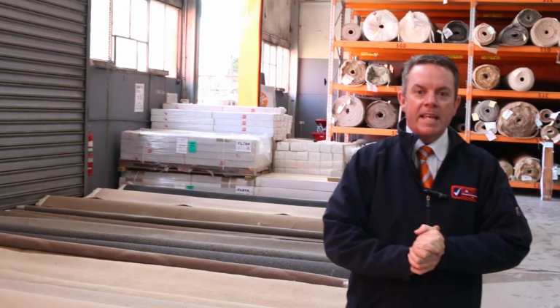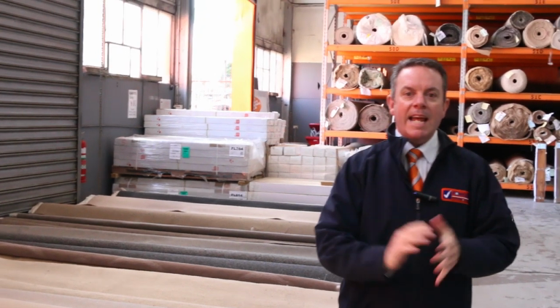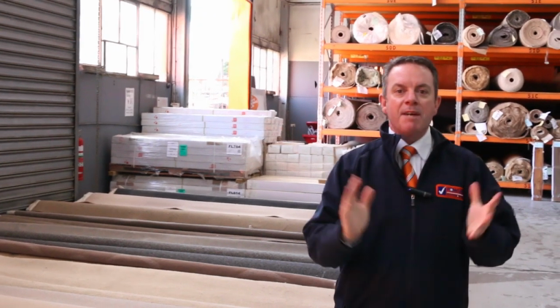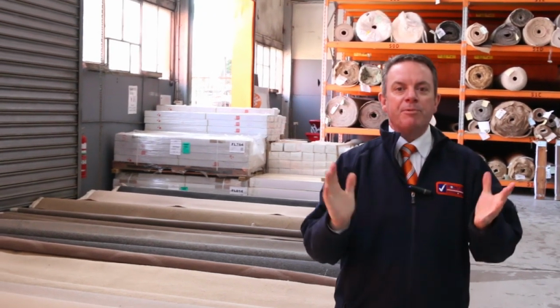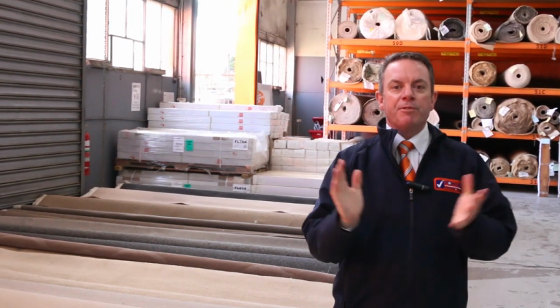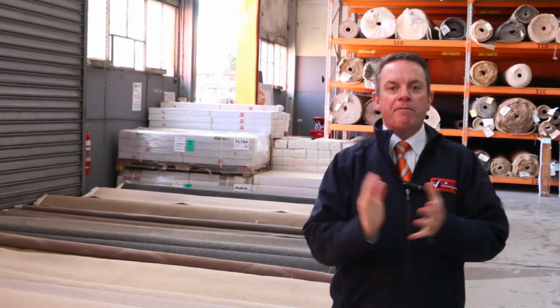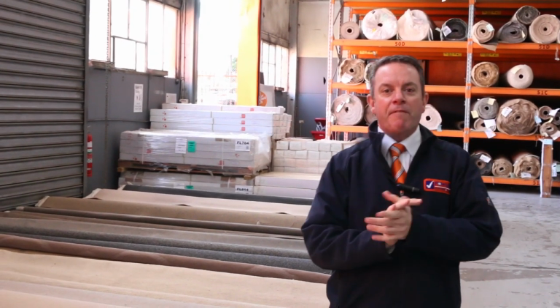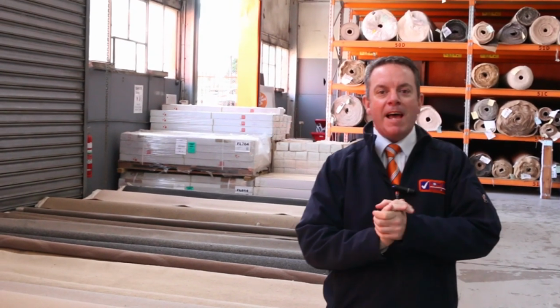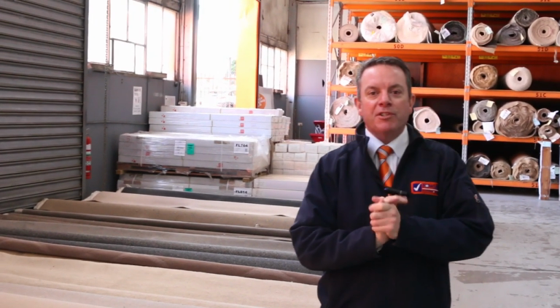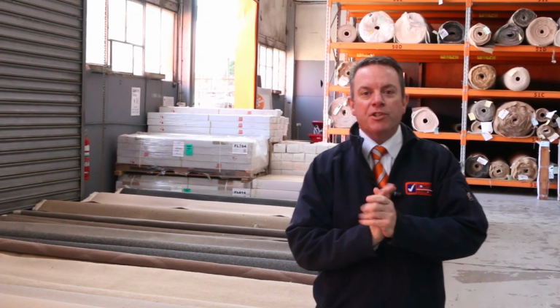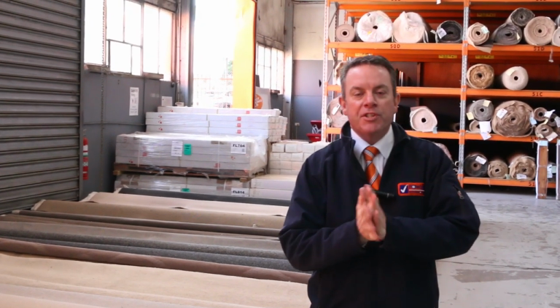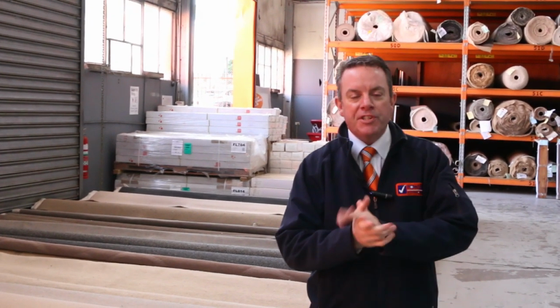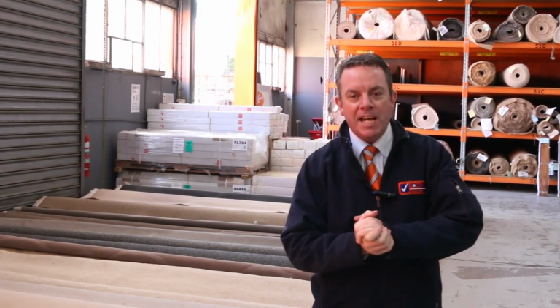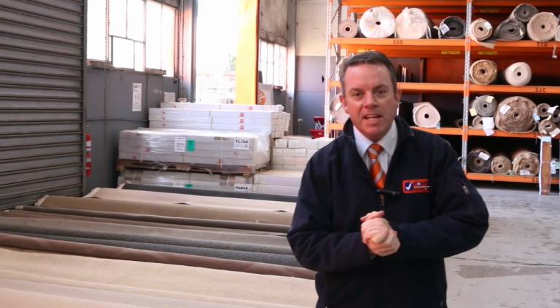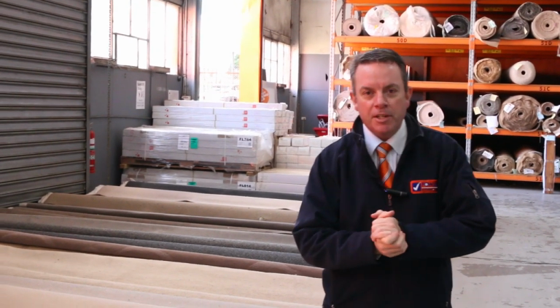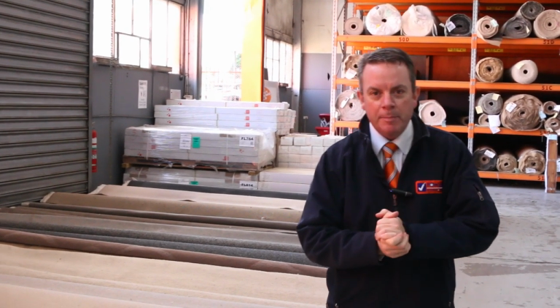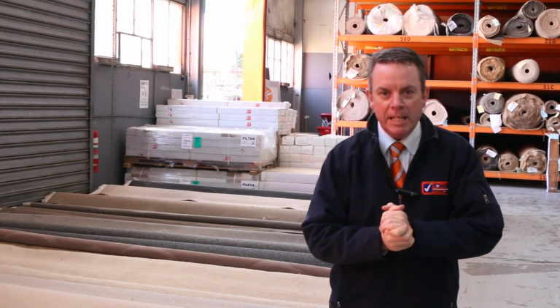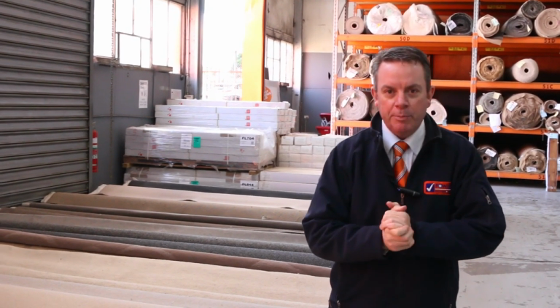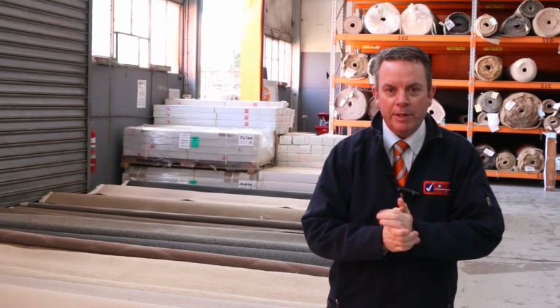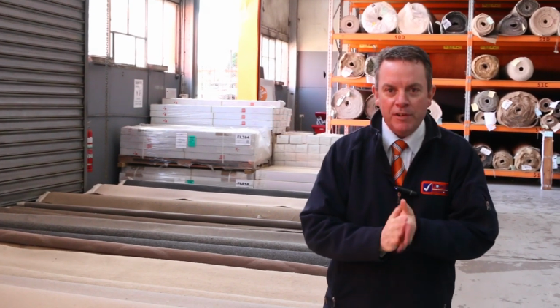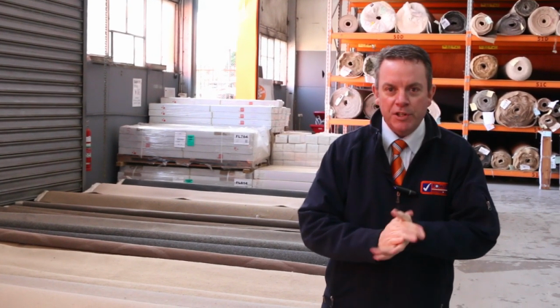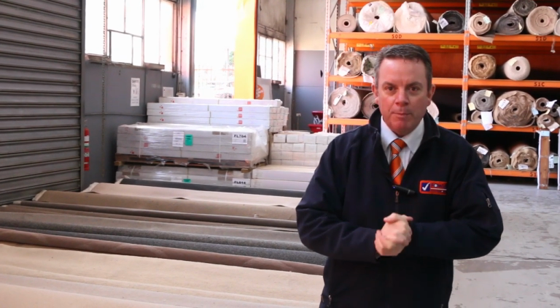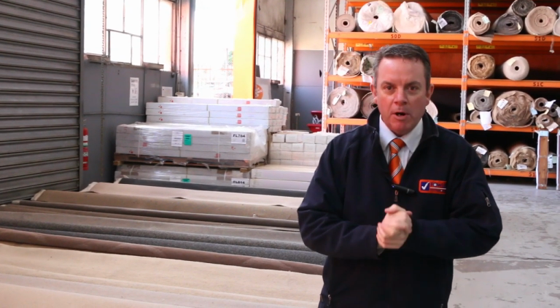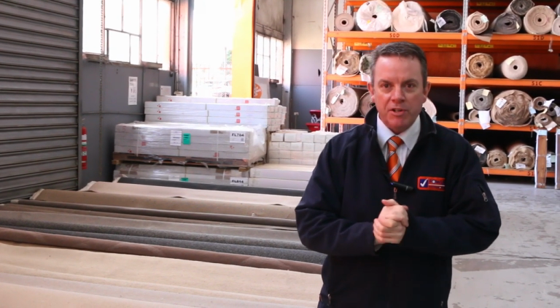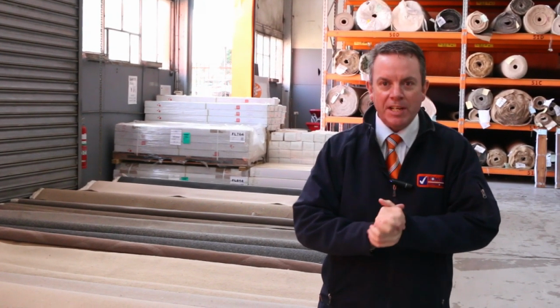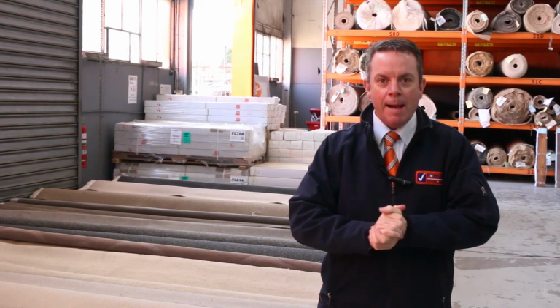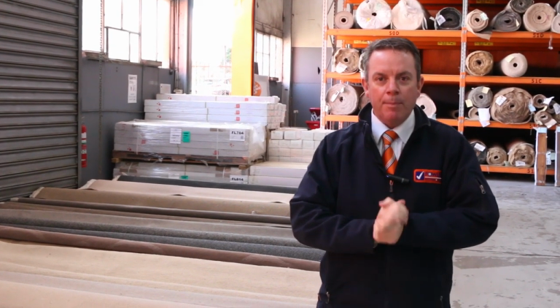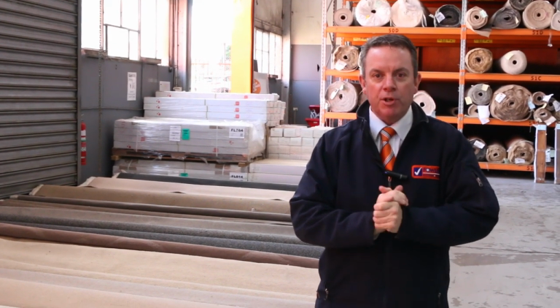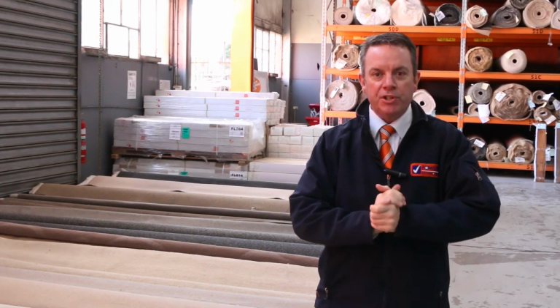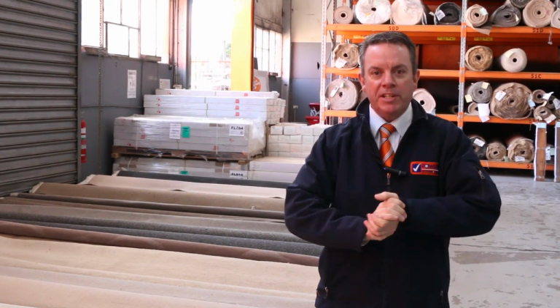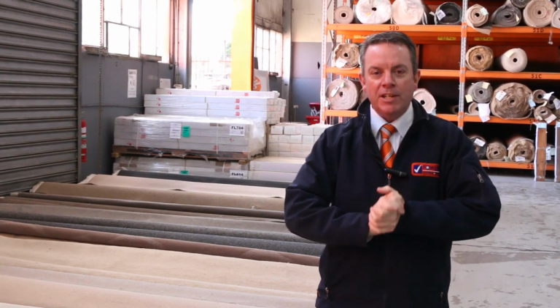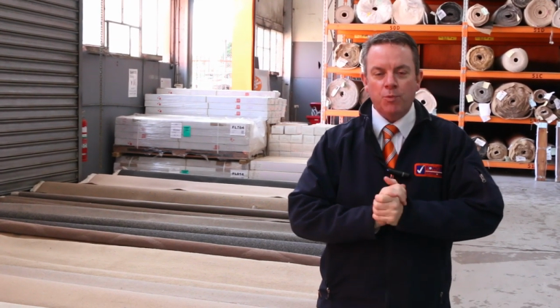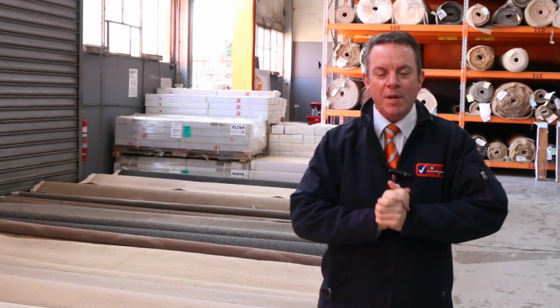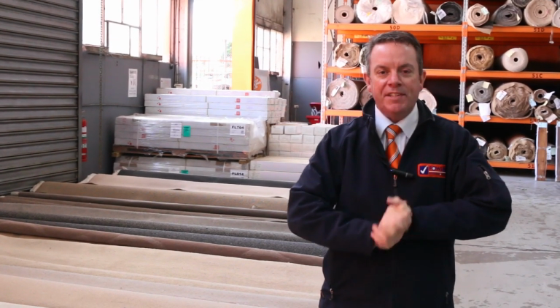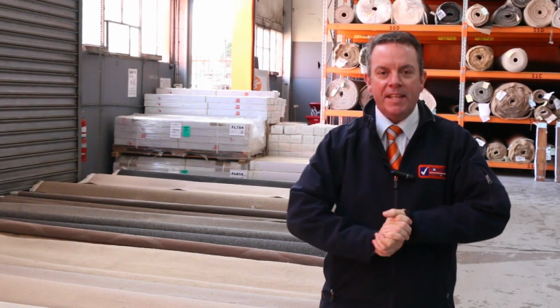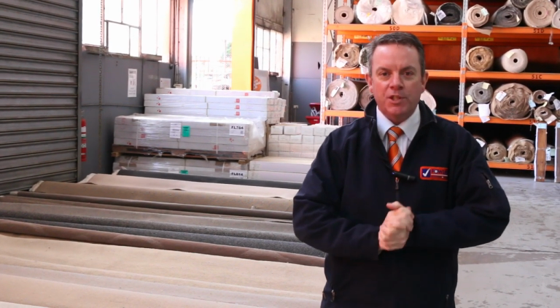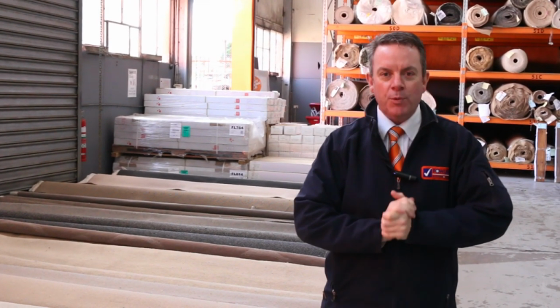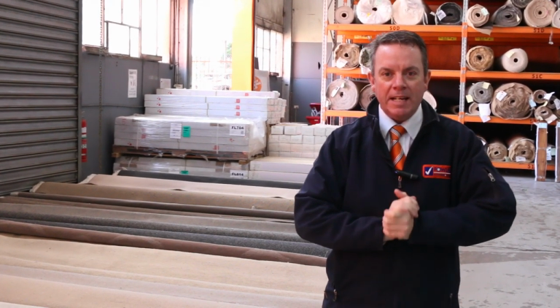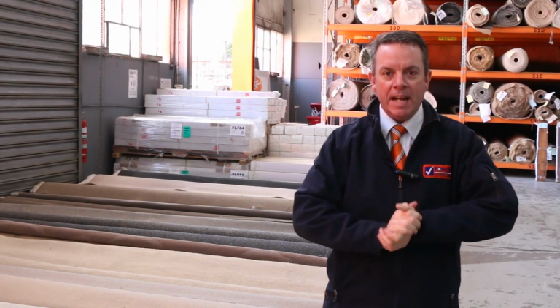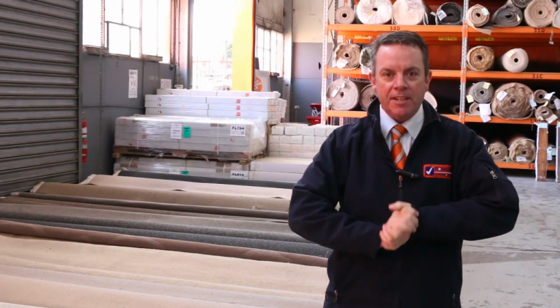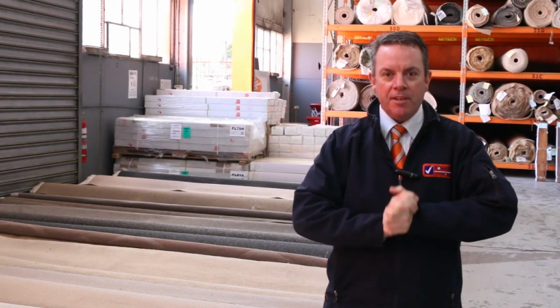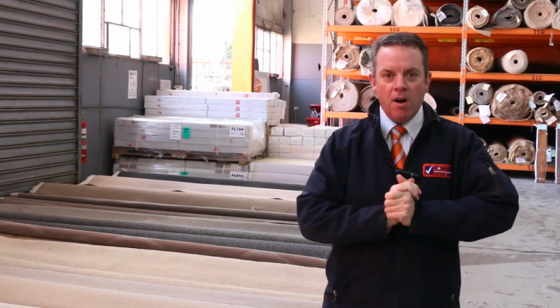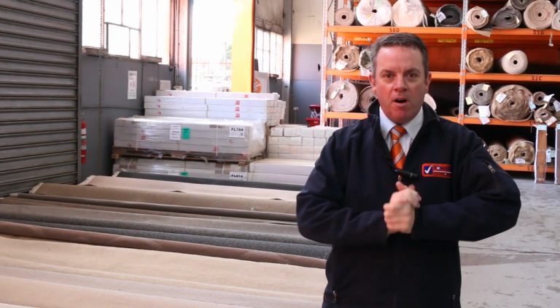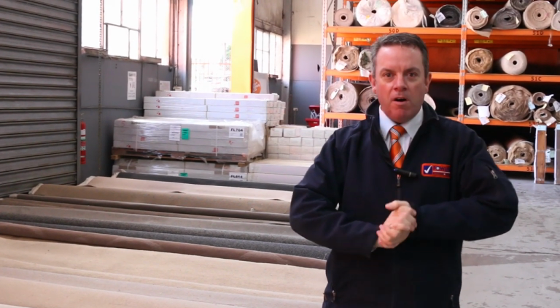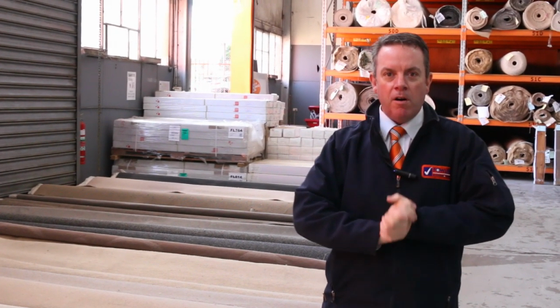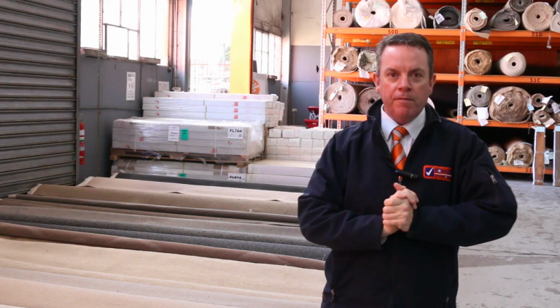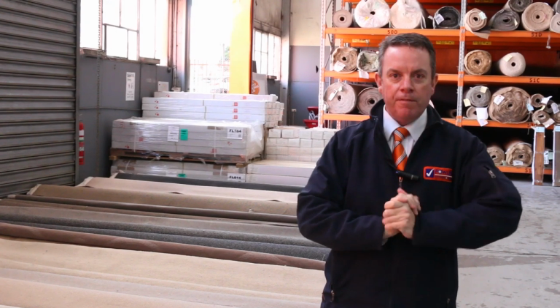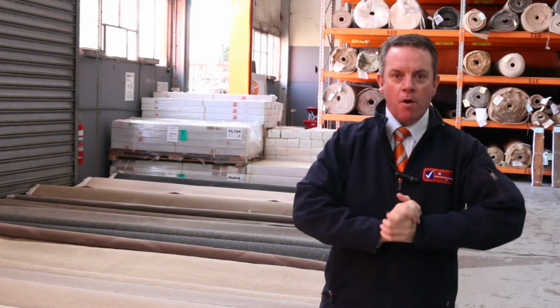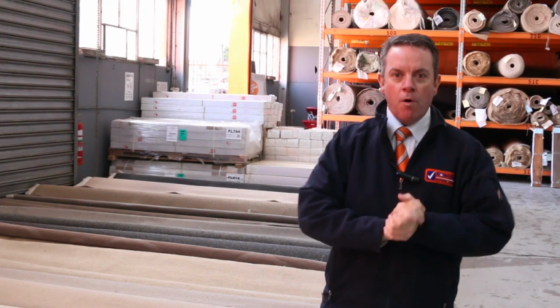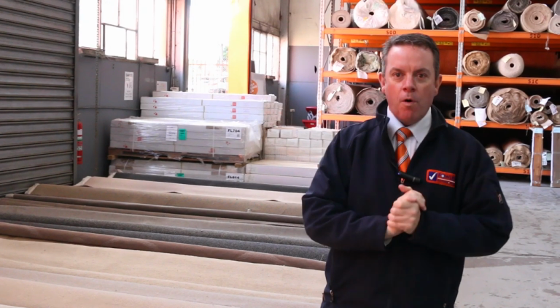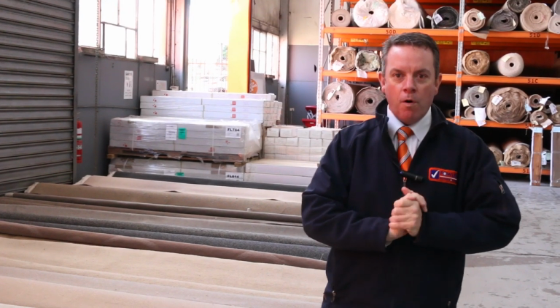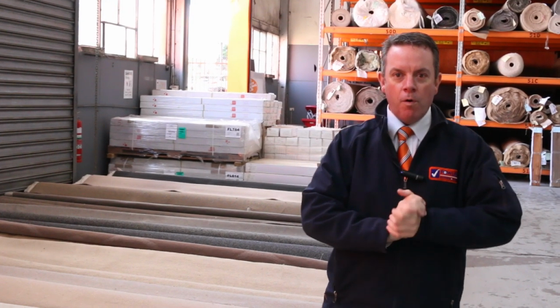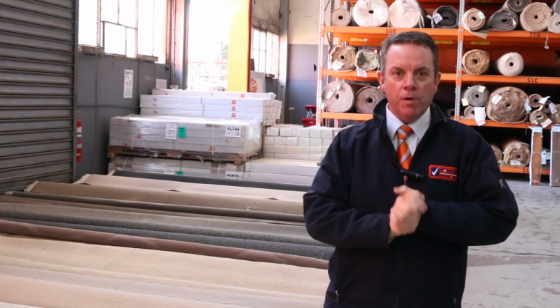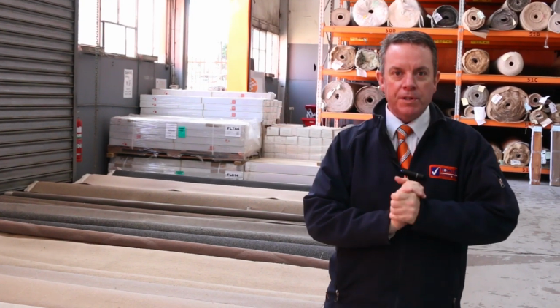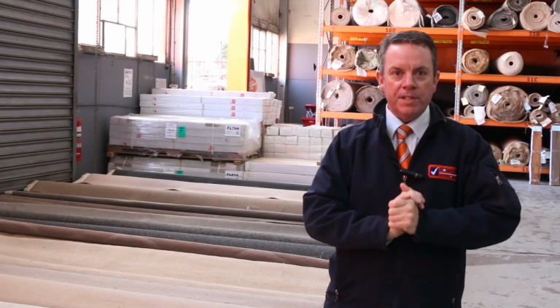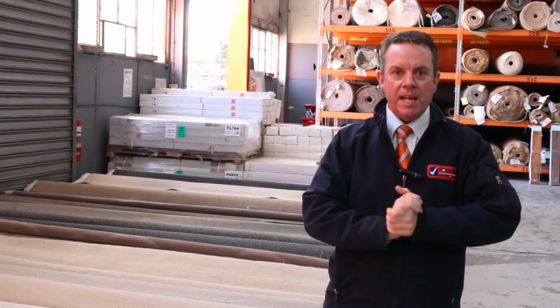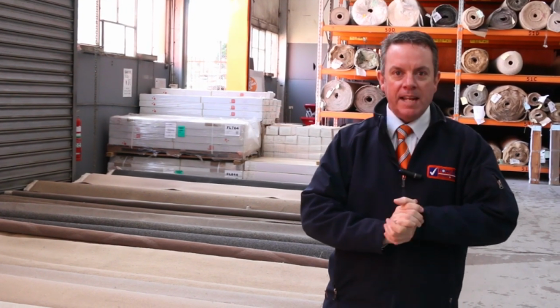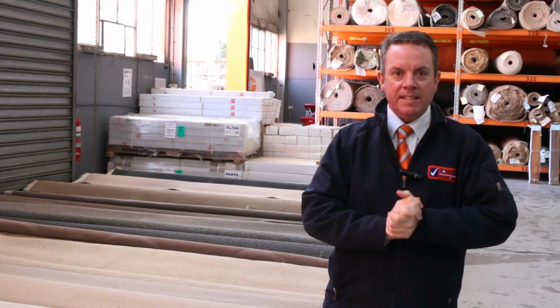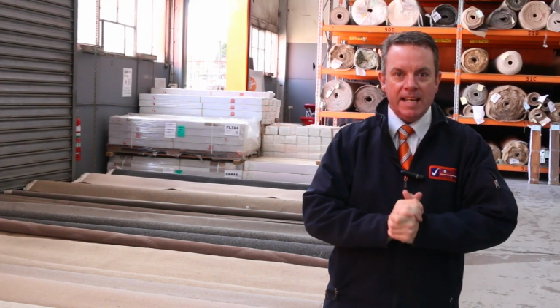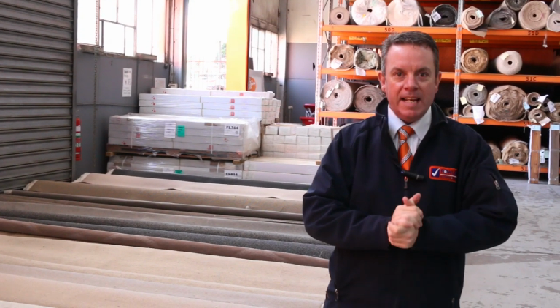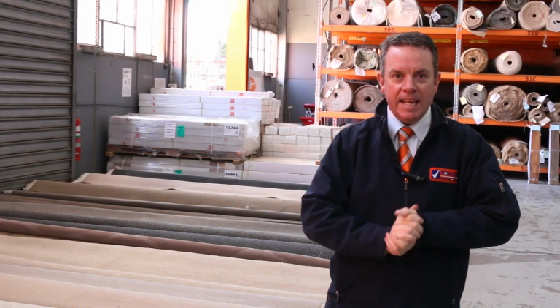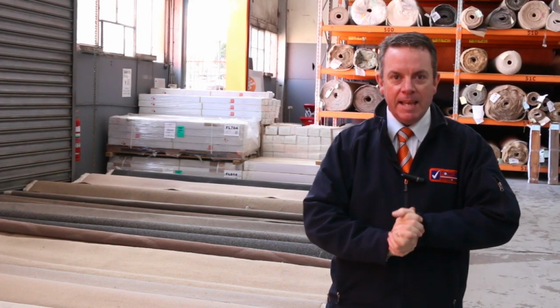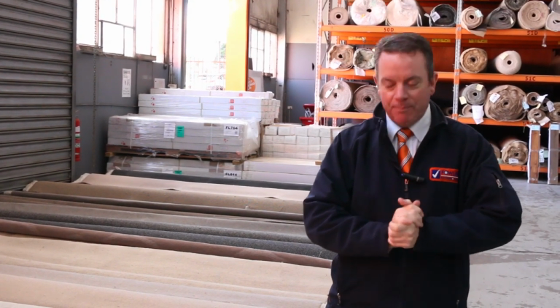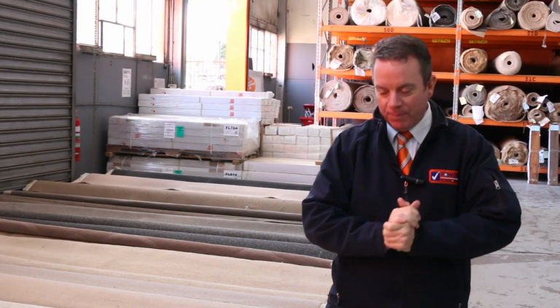G'day, I'm John from Fowles Auction Sales. I'm here to preview tomorrow's carpet auction — that's Wednesday the 28th of August at 10am.